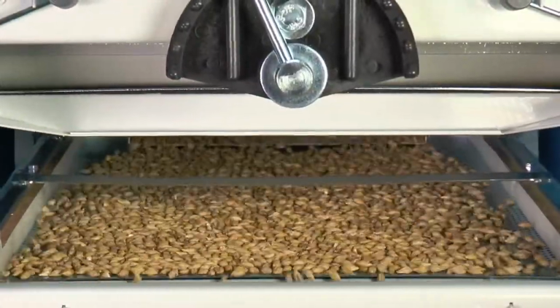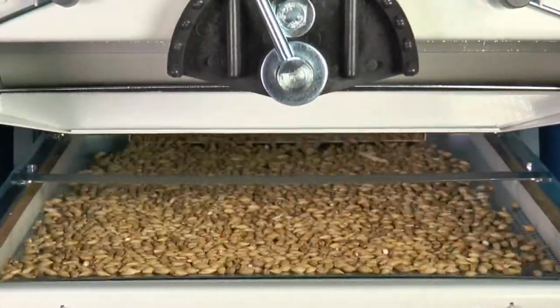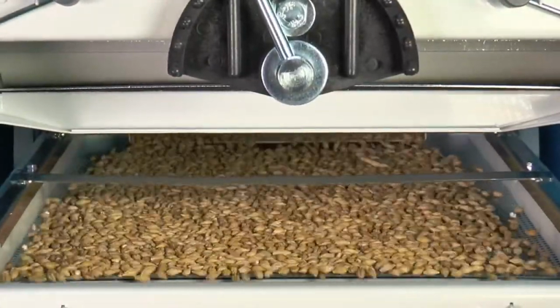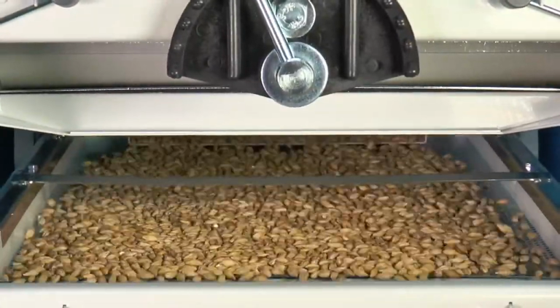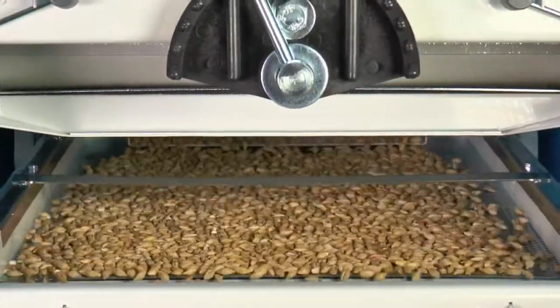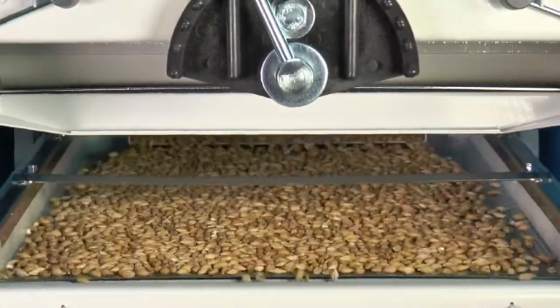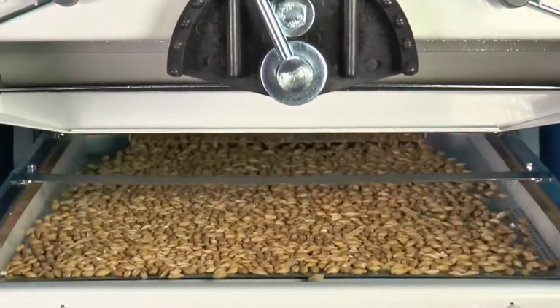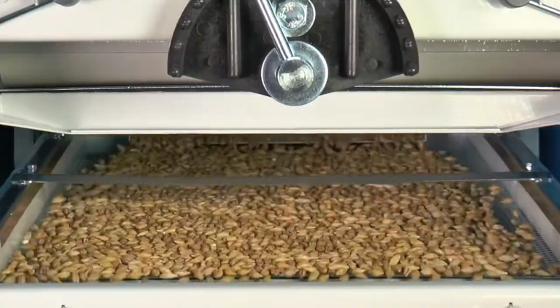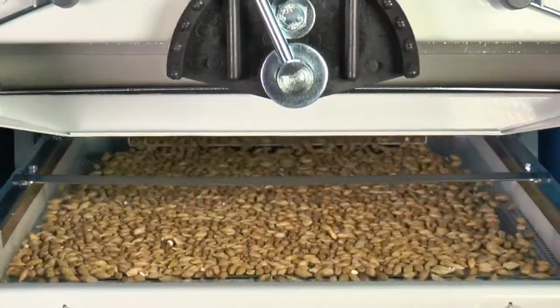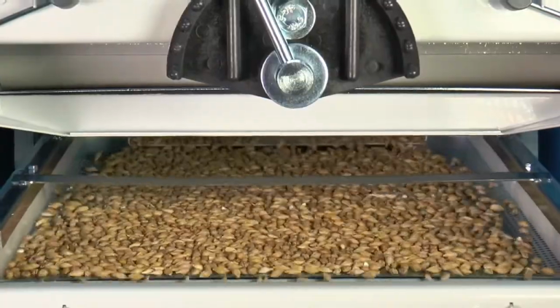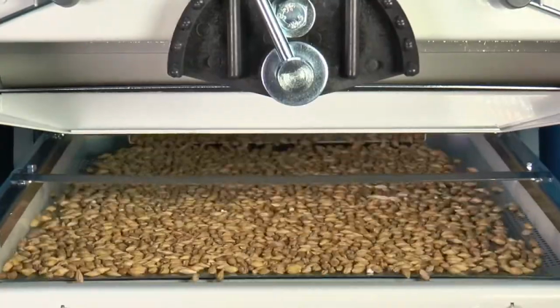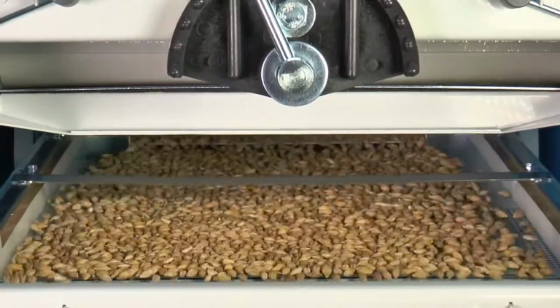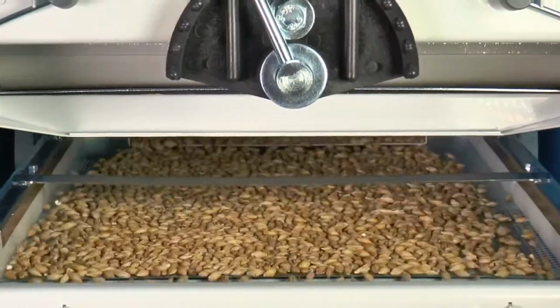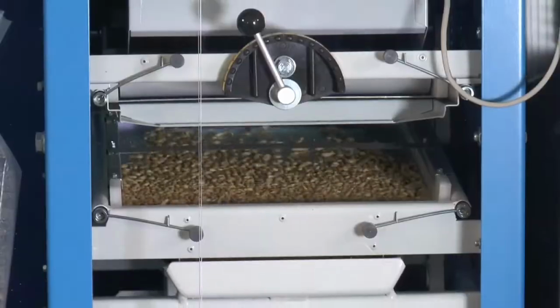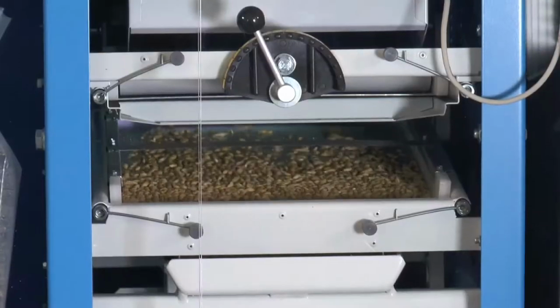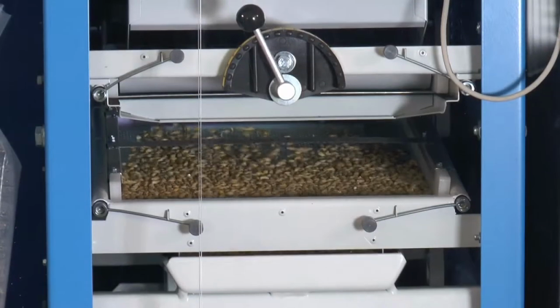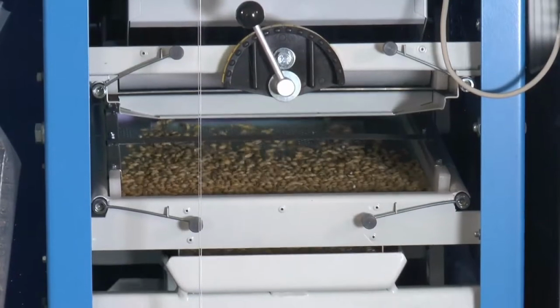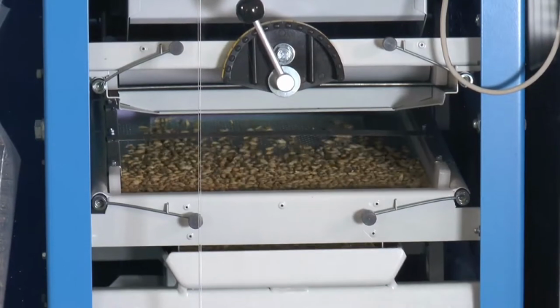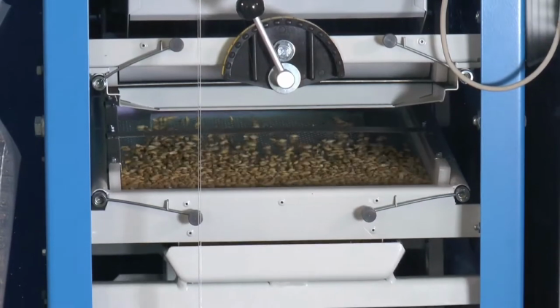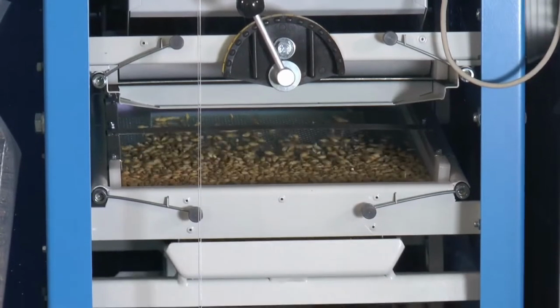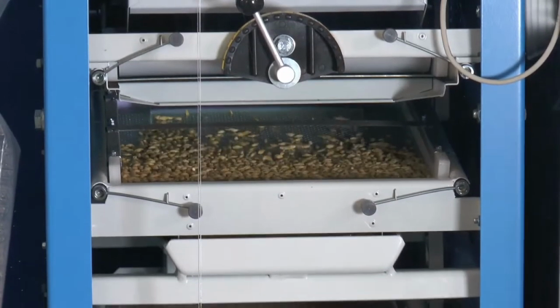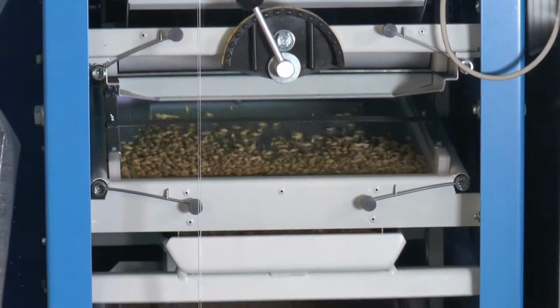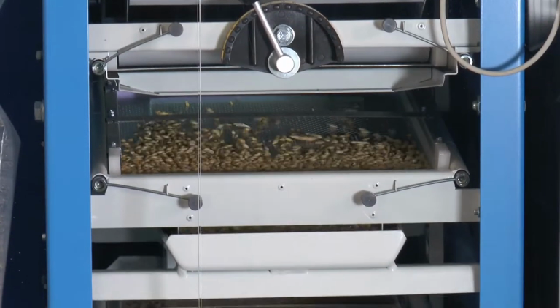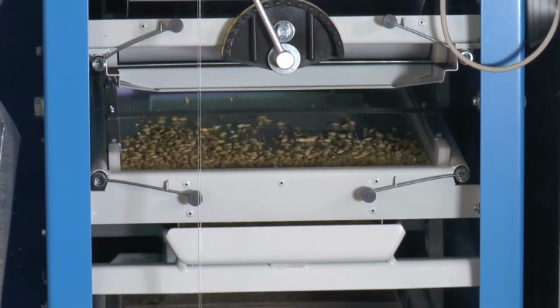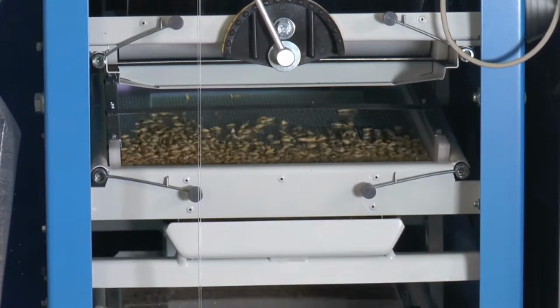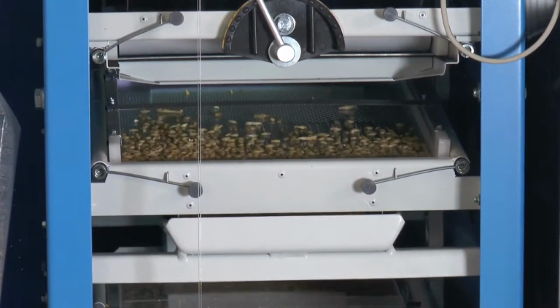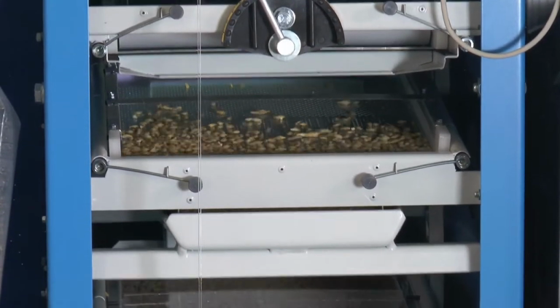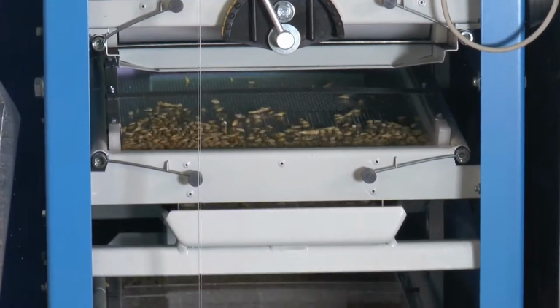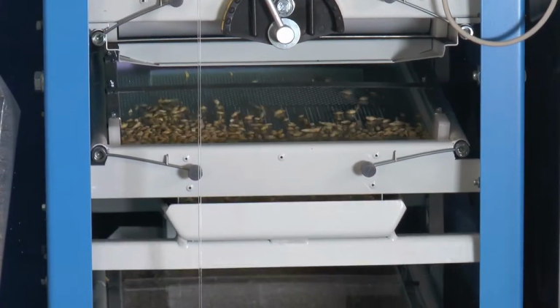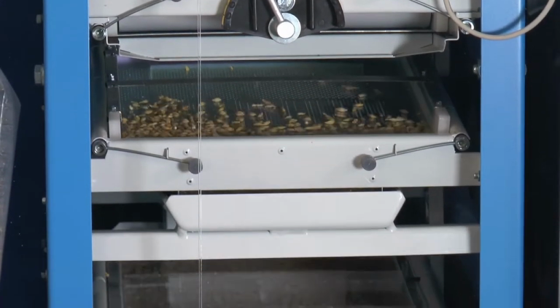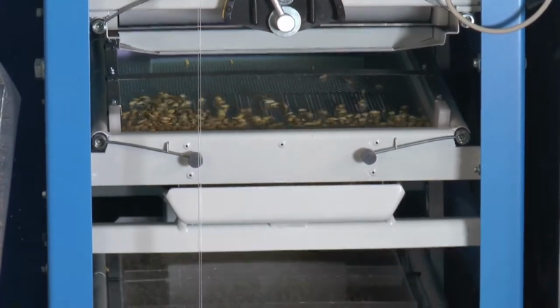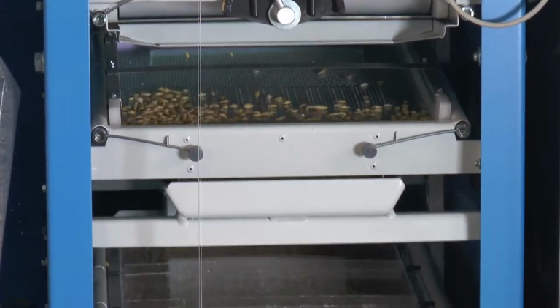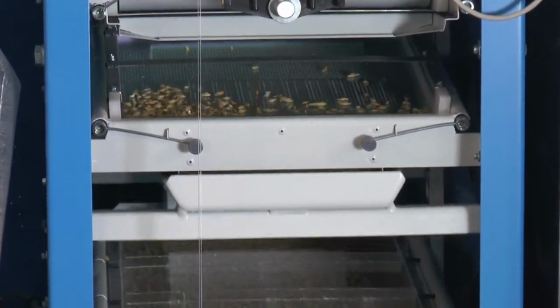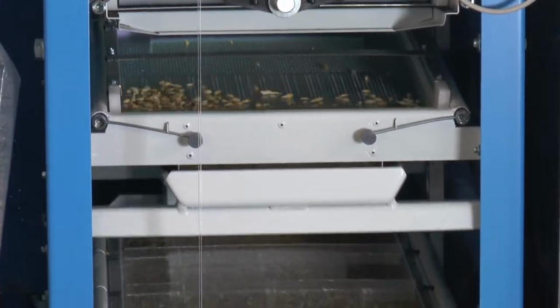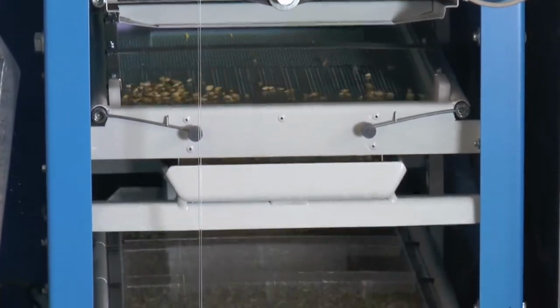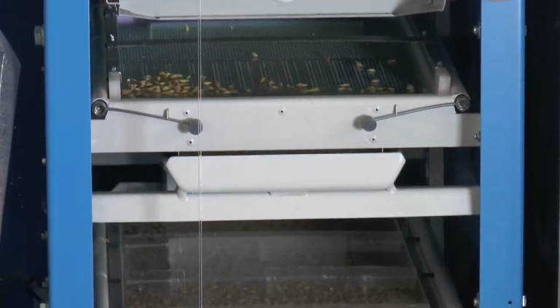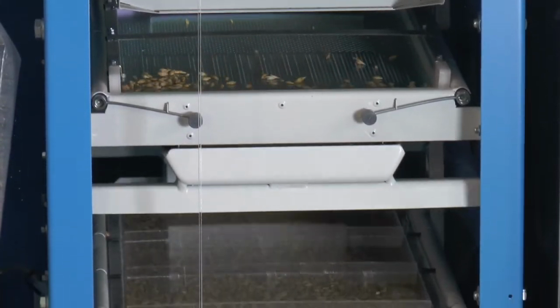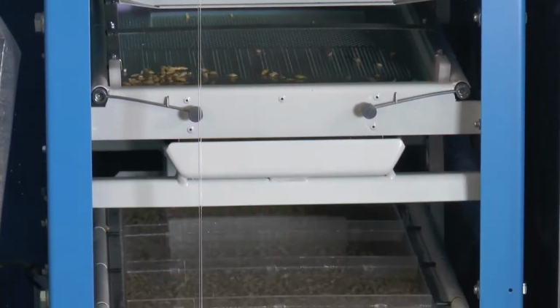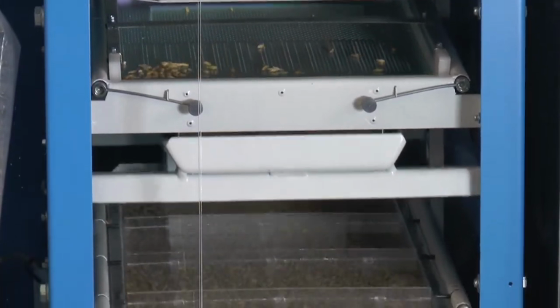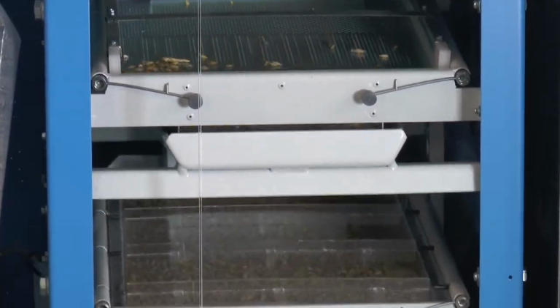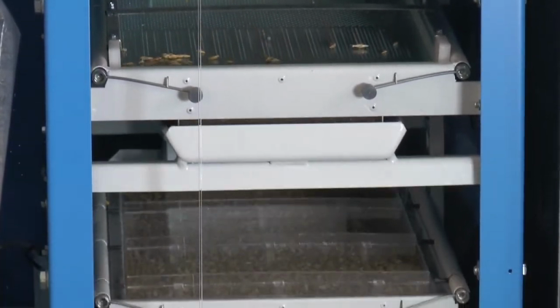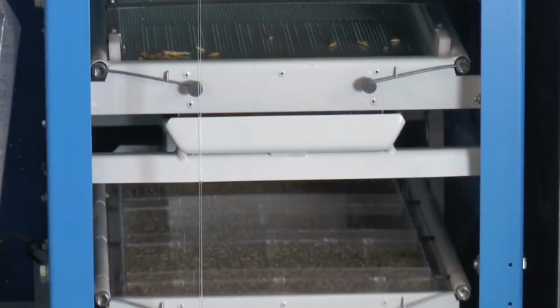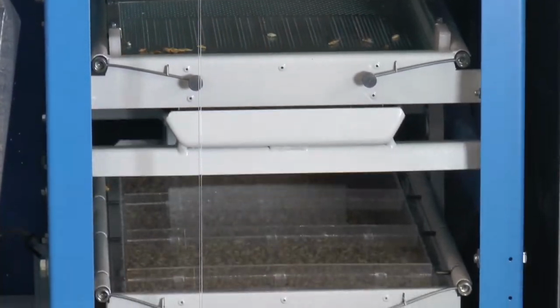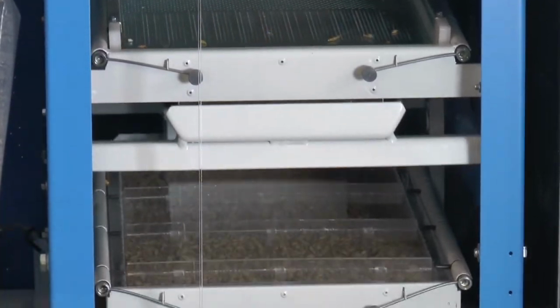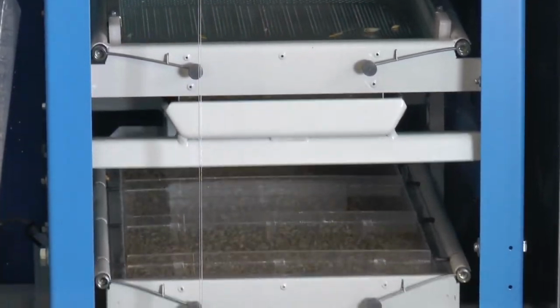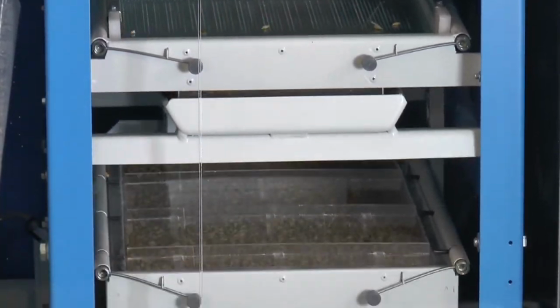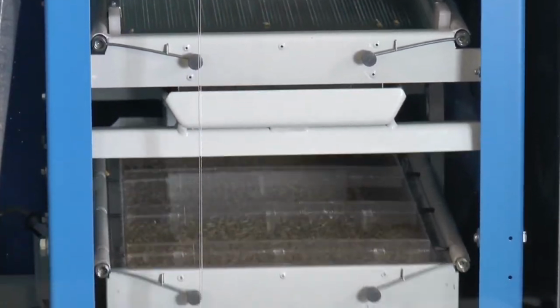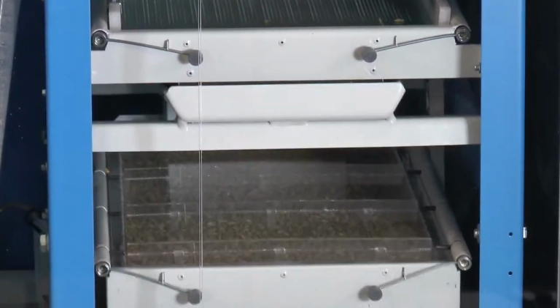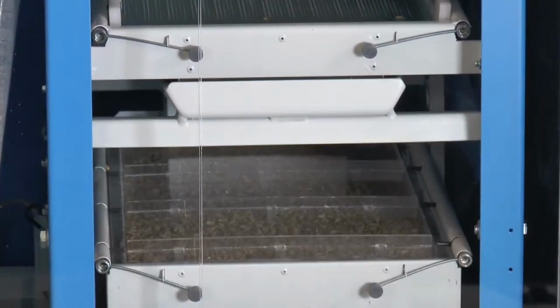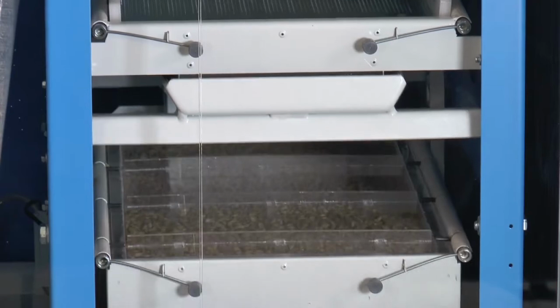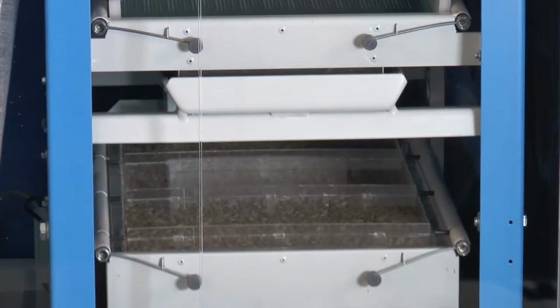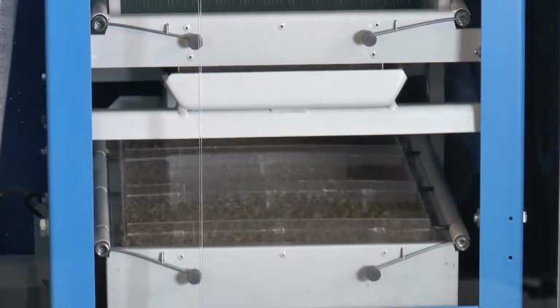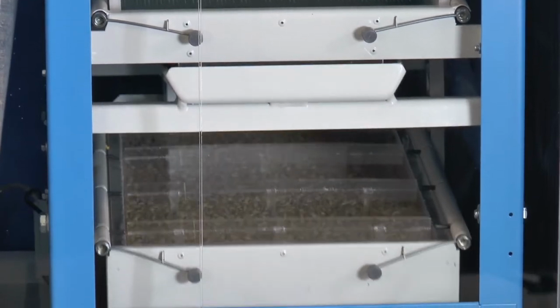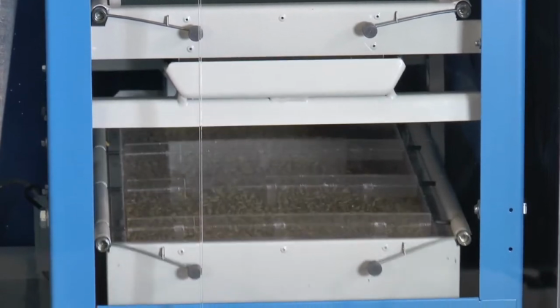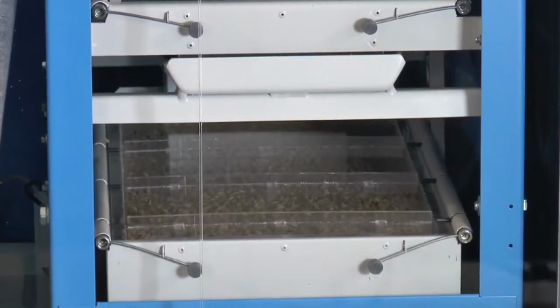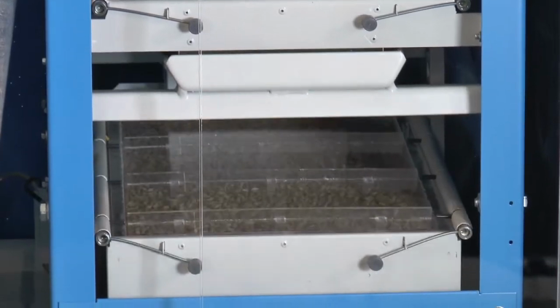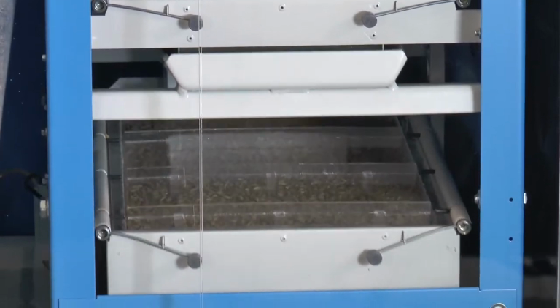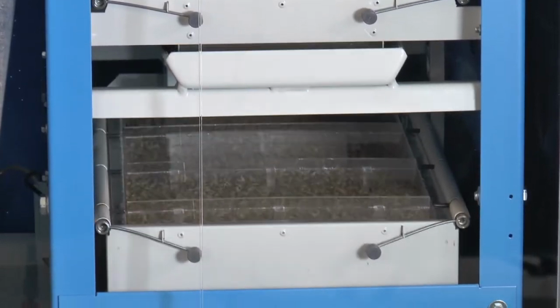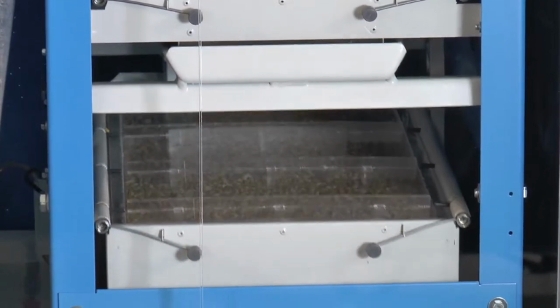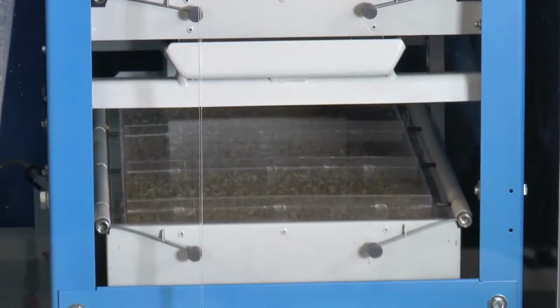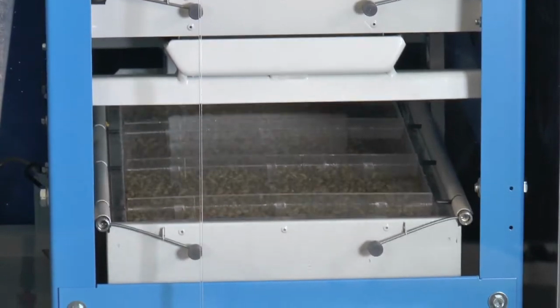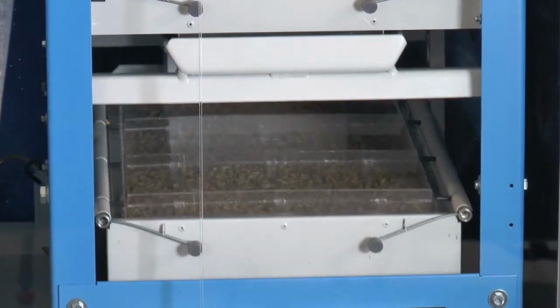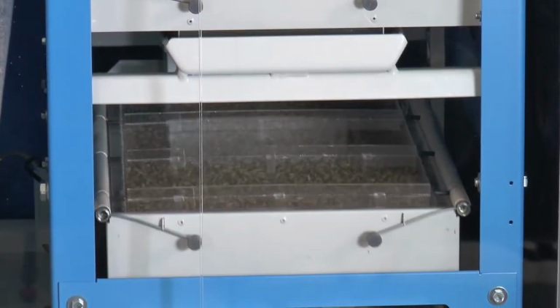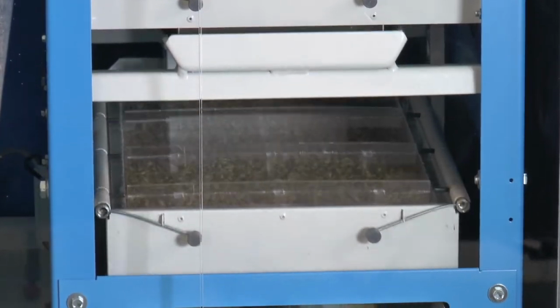After cleaning out straw and sand, the clean sample runs over the sorting sieve, which separates small and full grains.